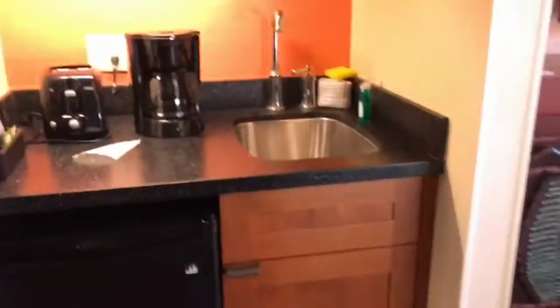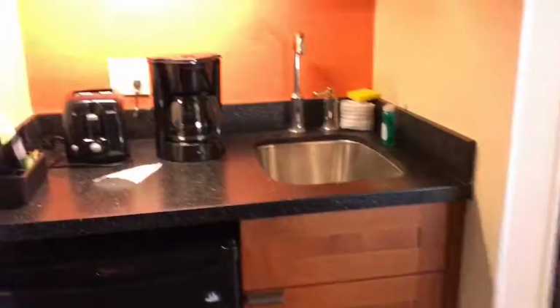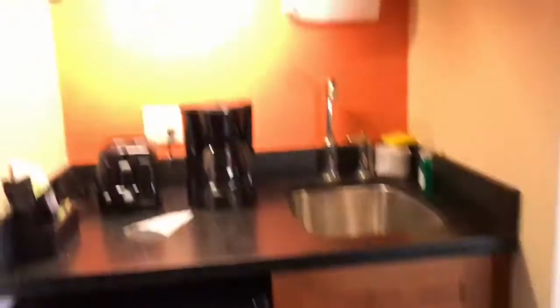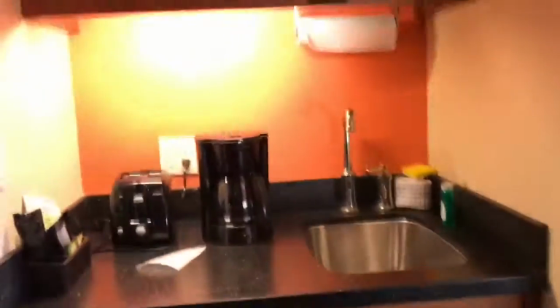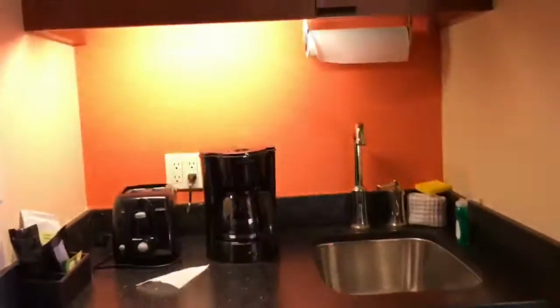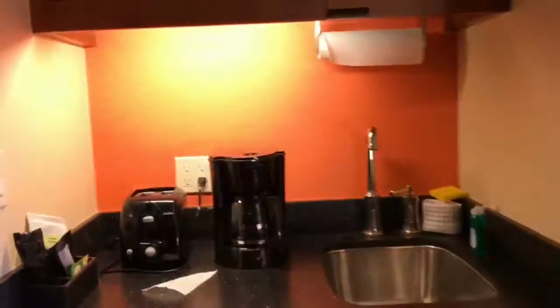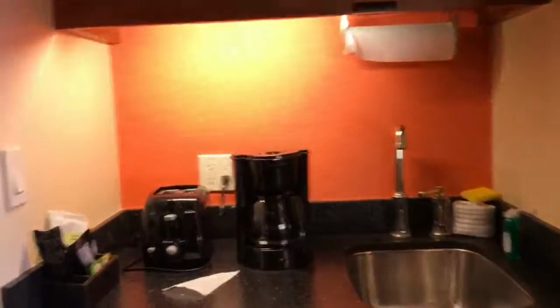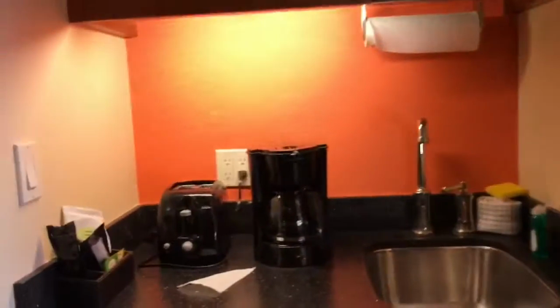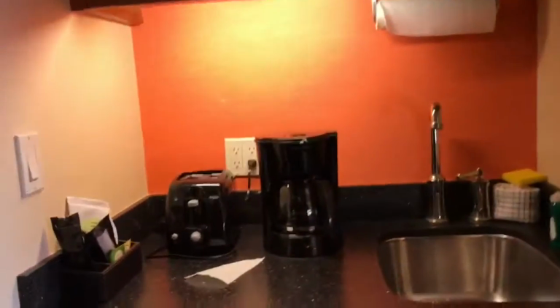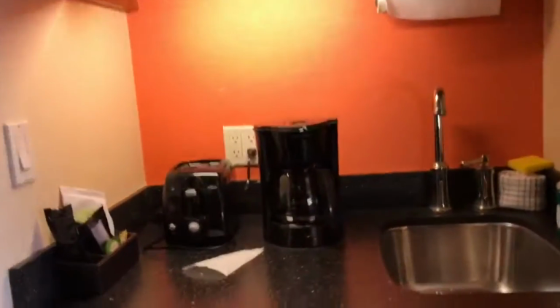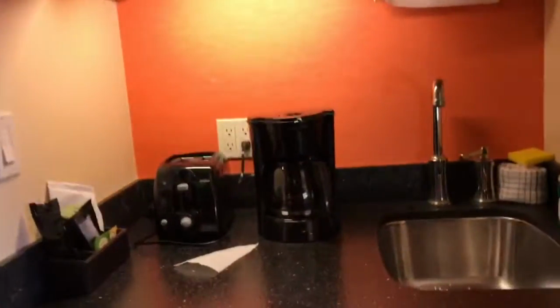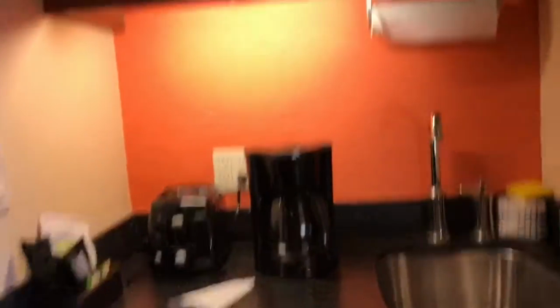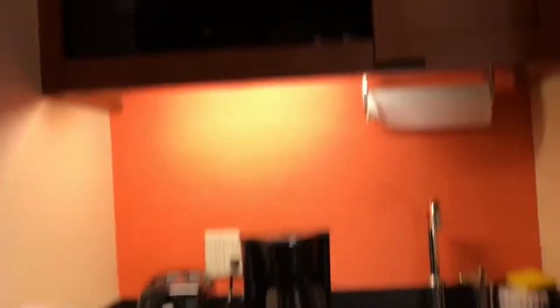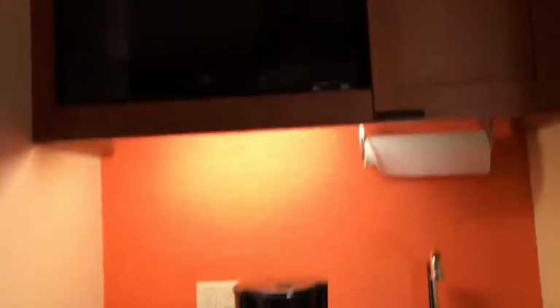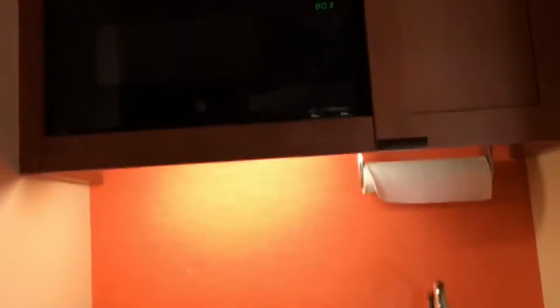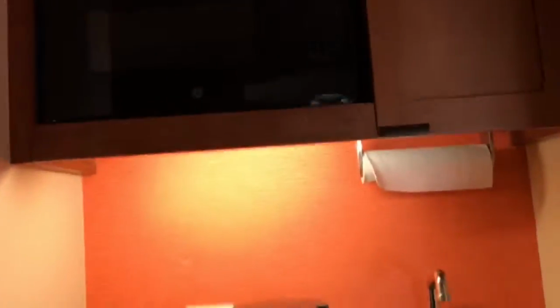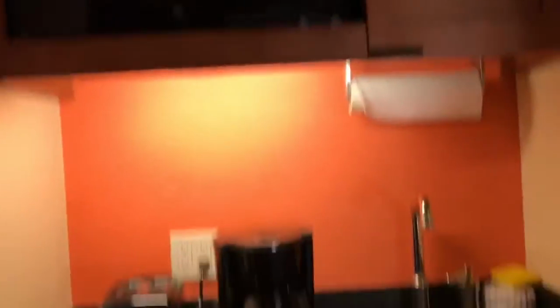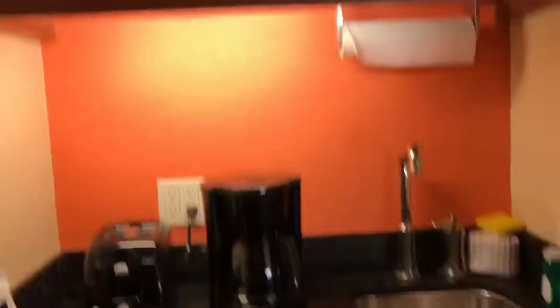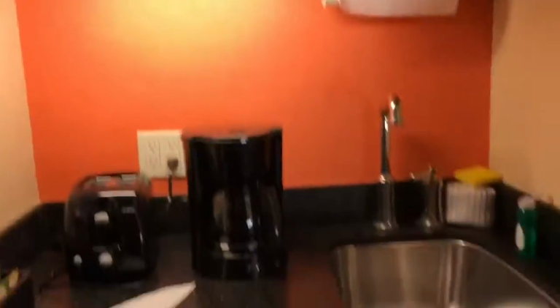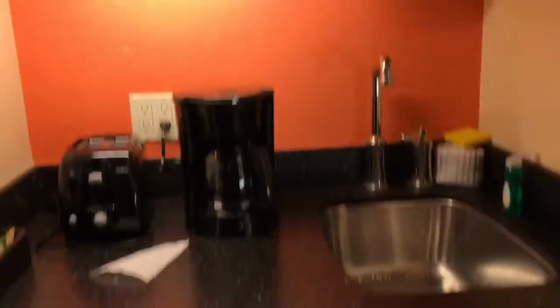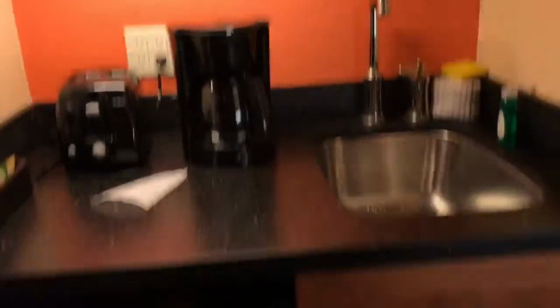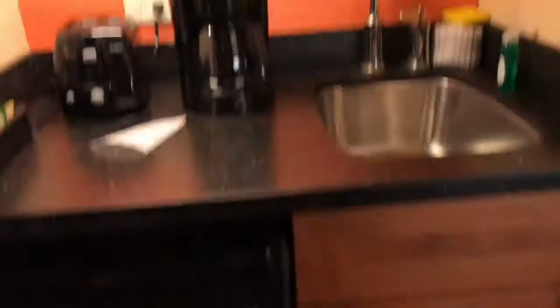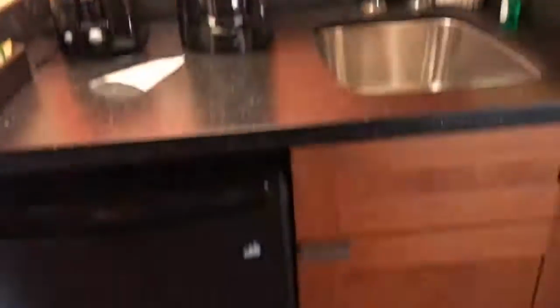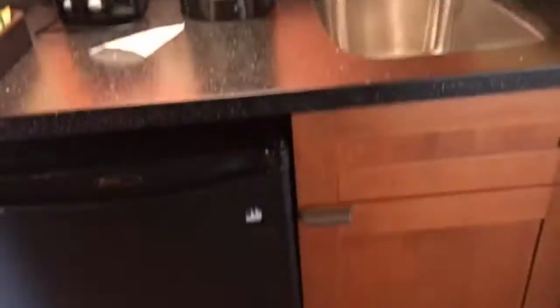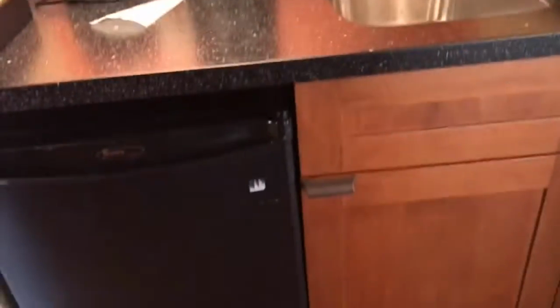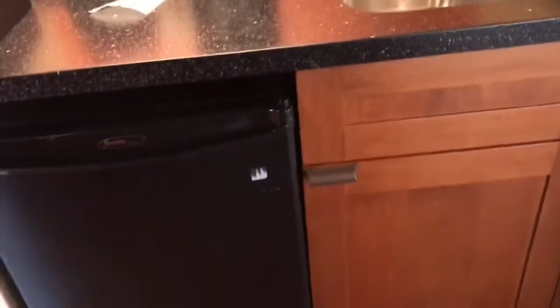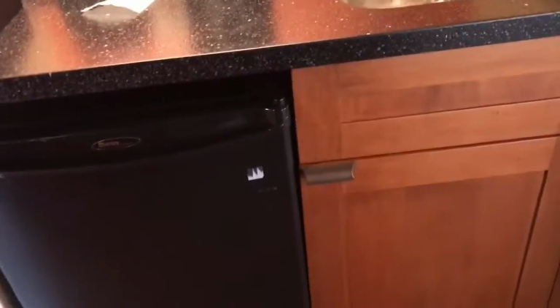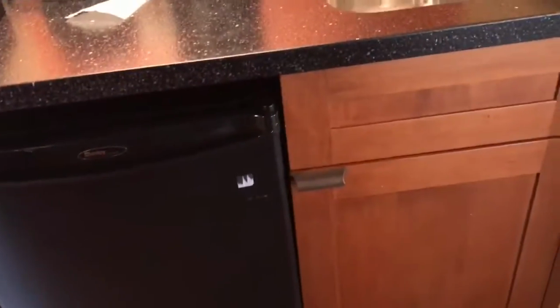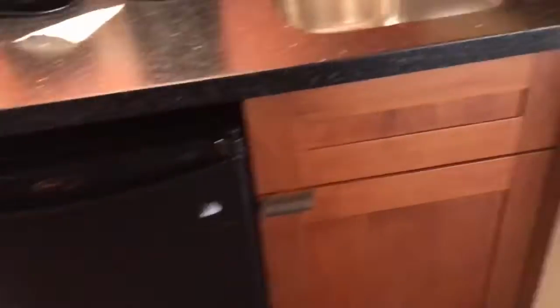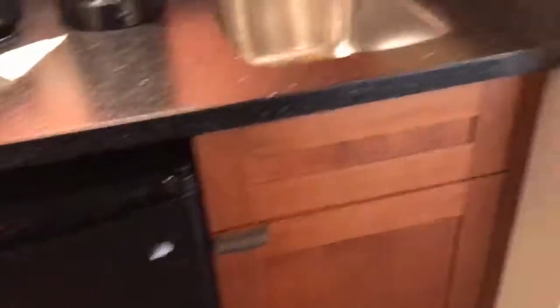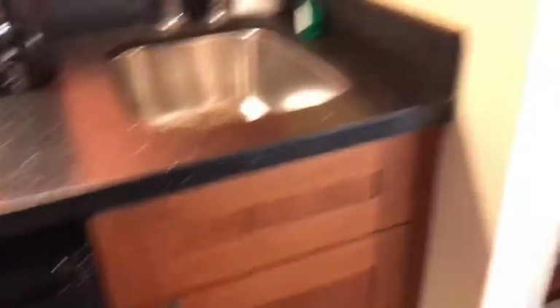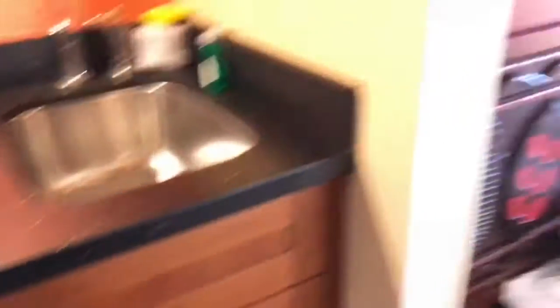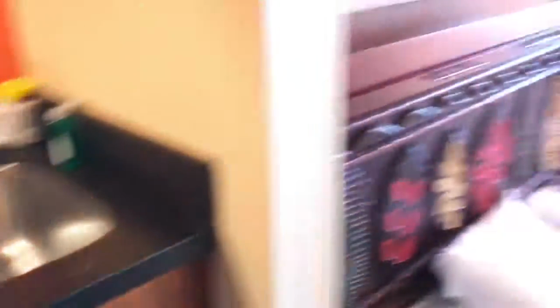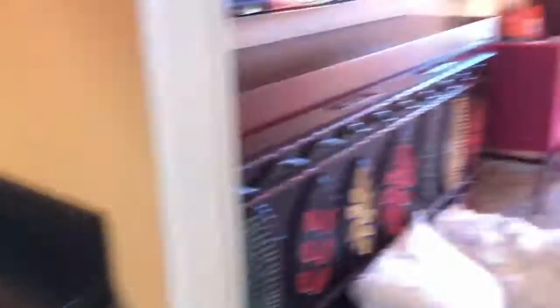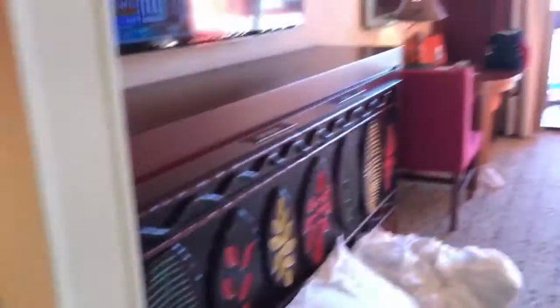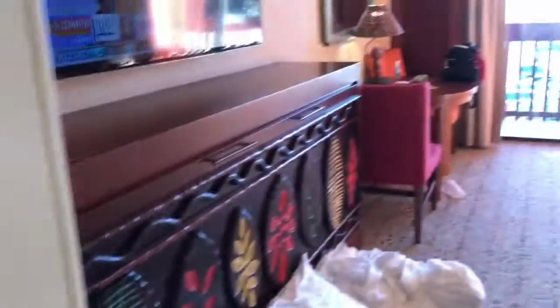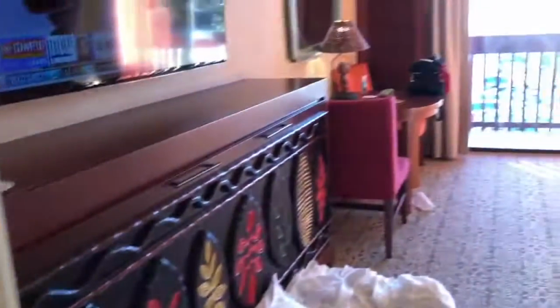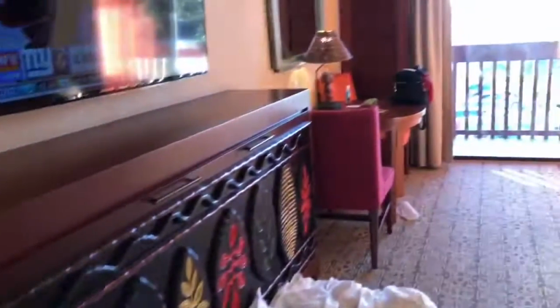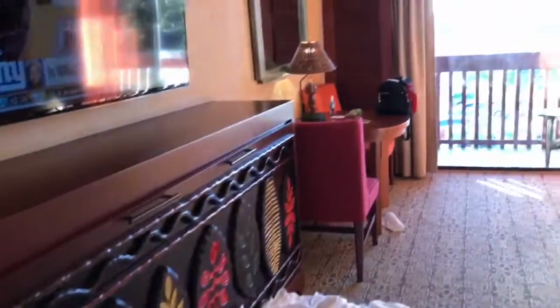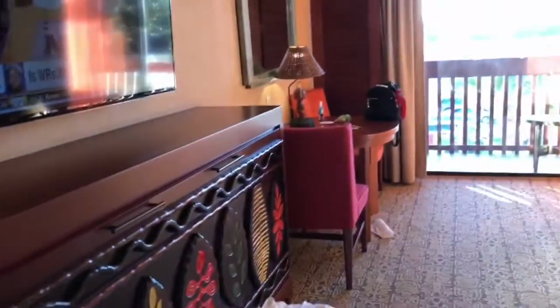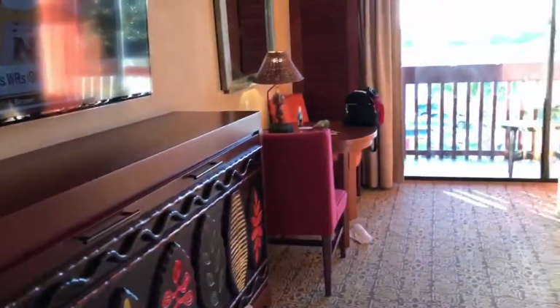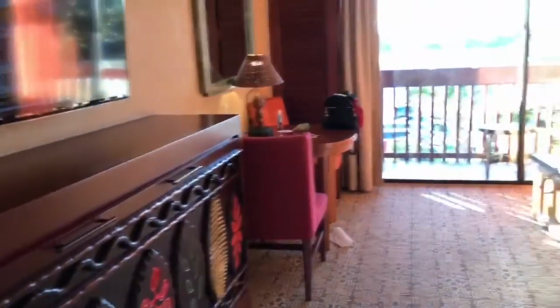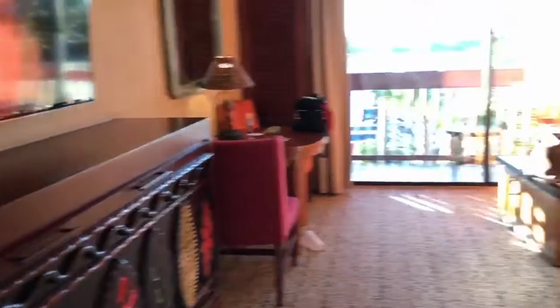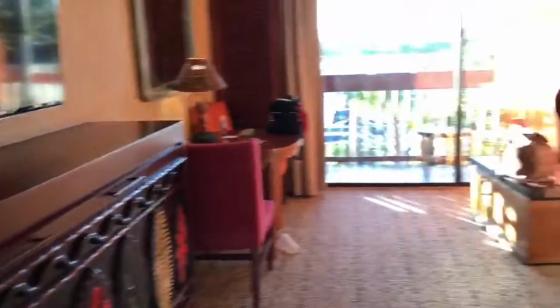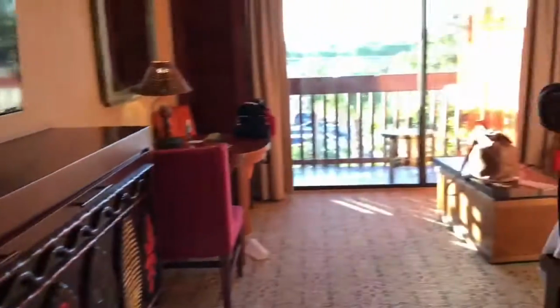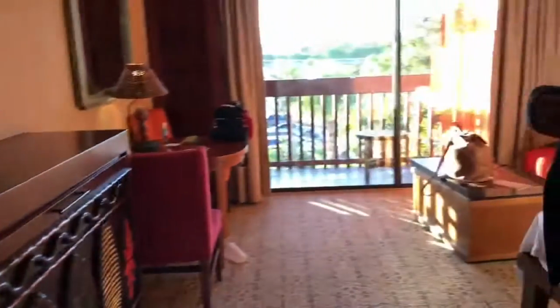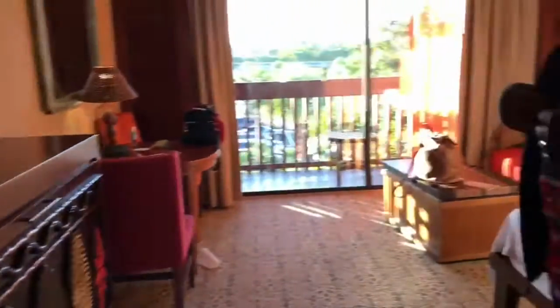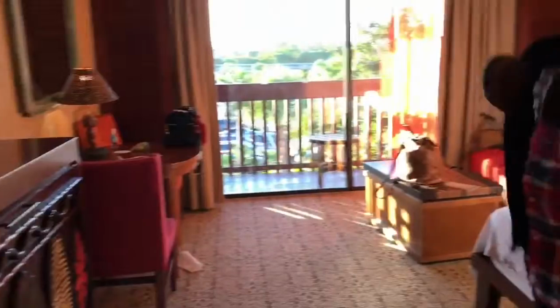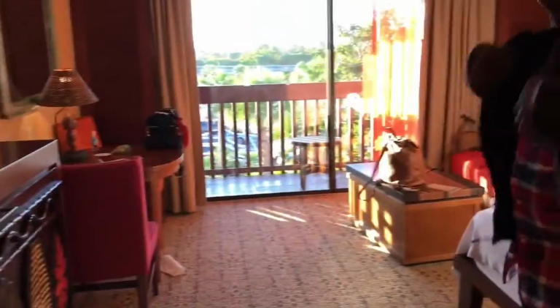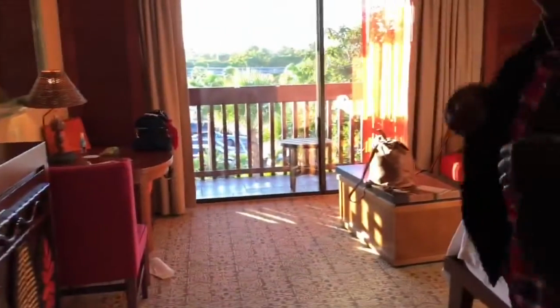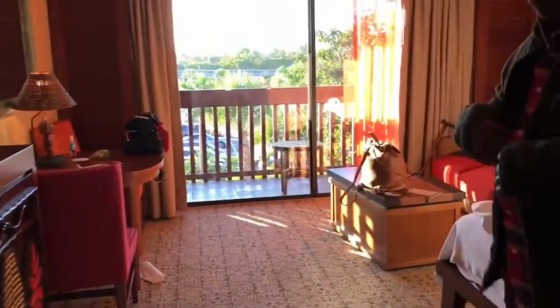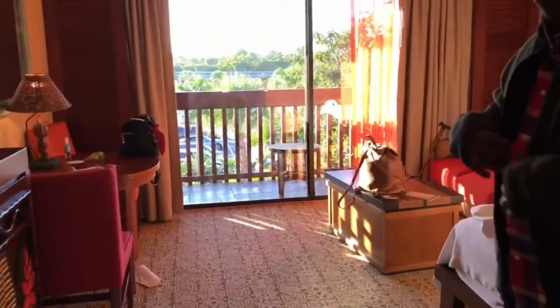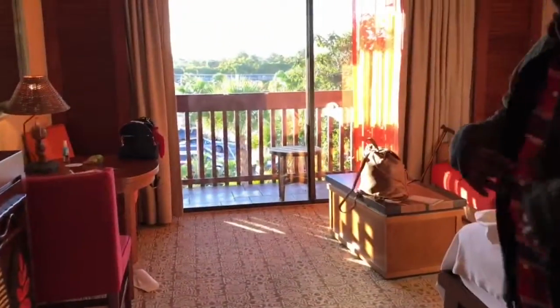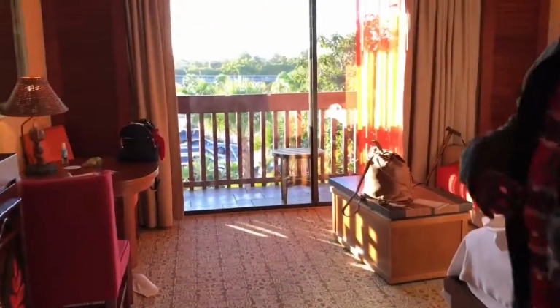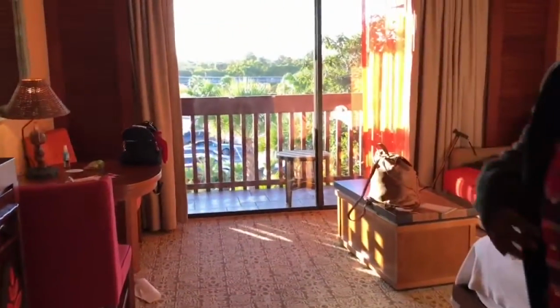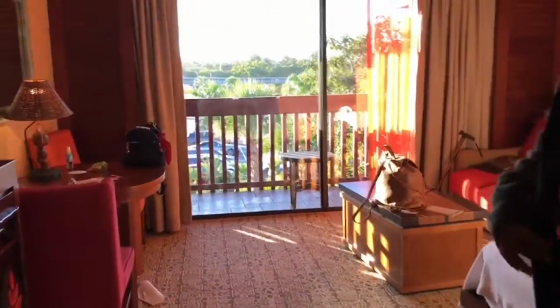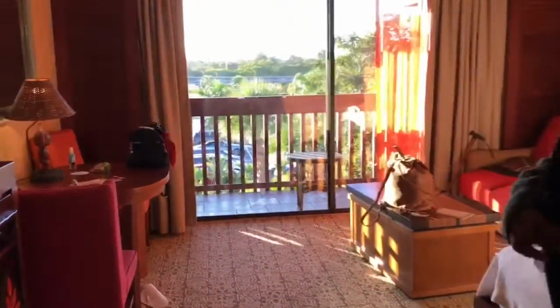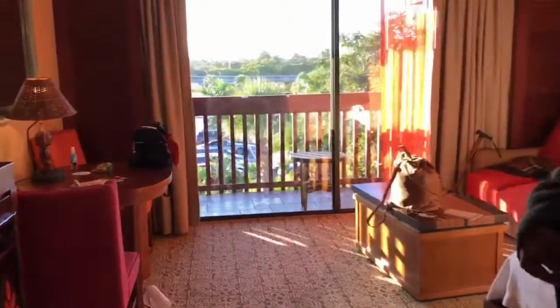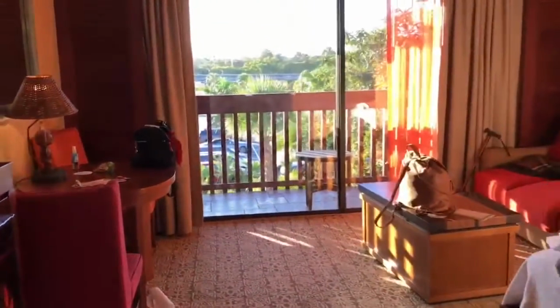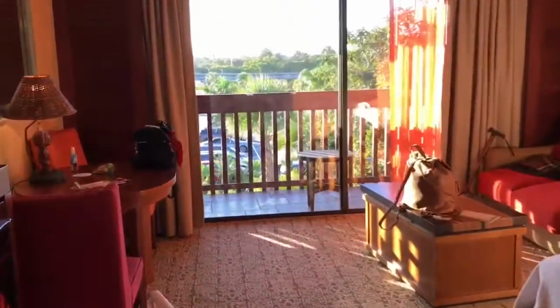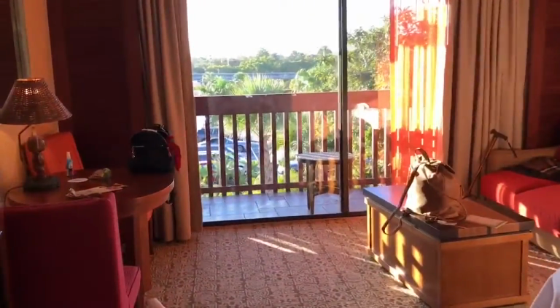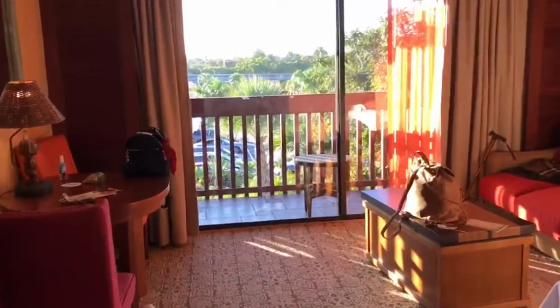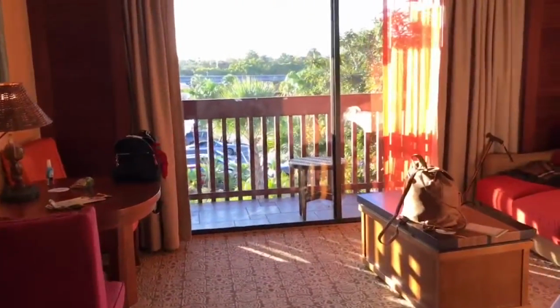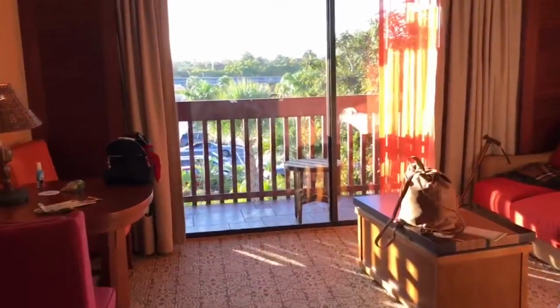Another quick look at the wet bar. This room also comes with a pullout couch and a queen bed.